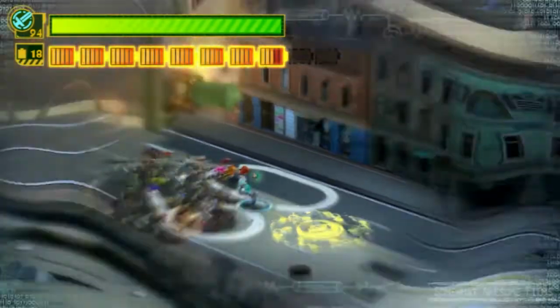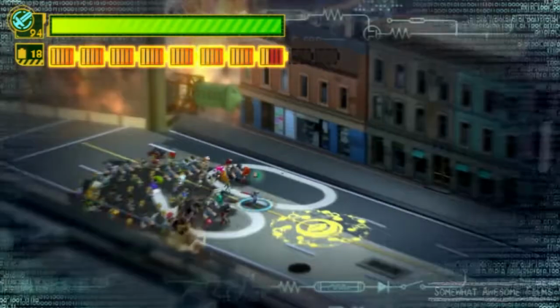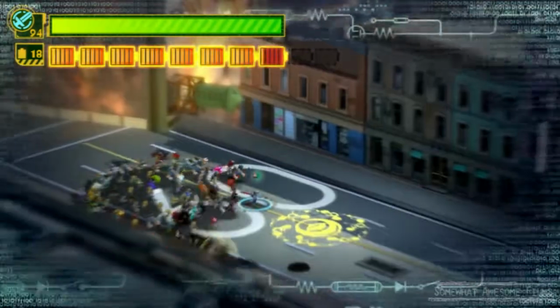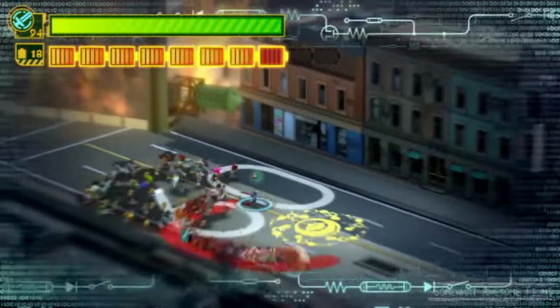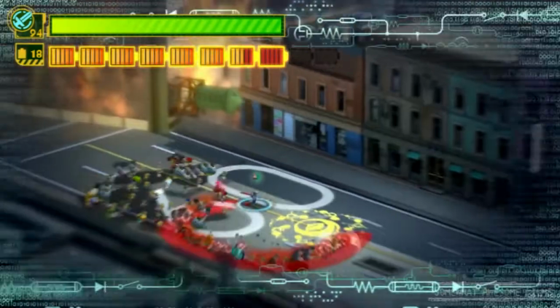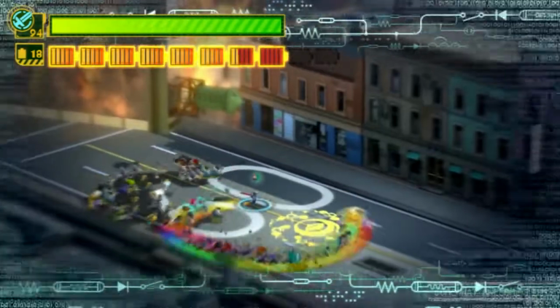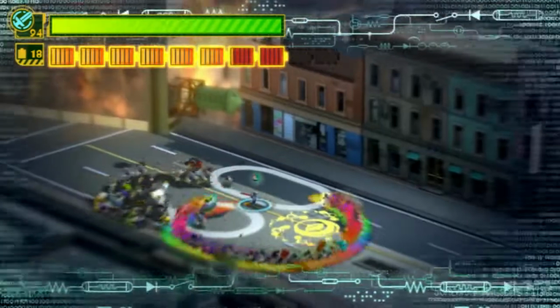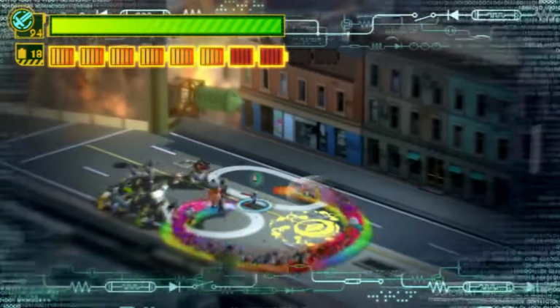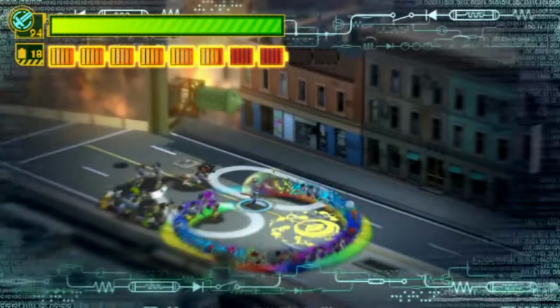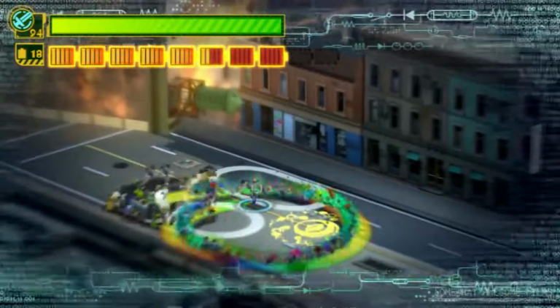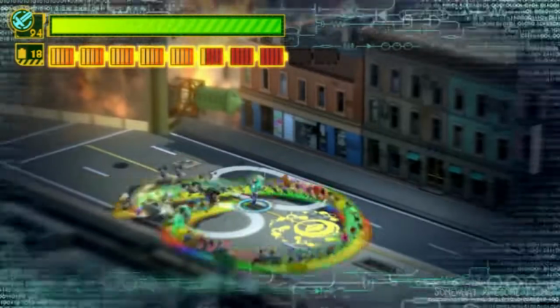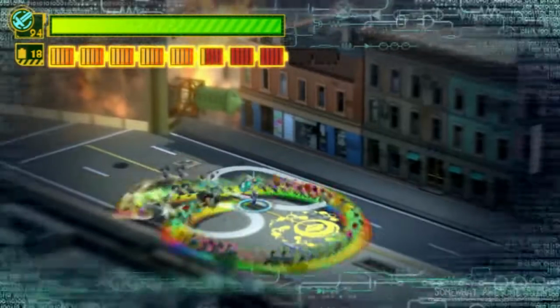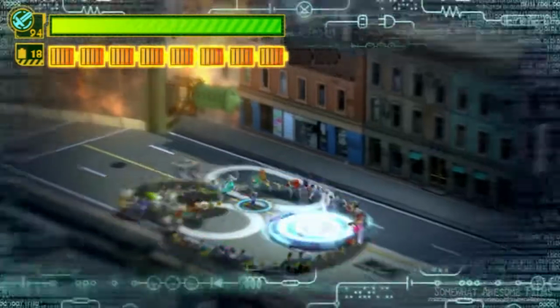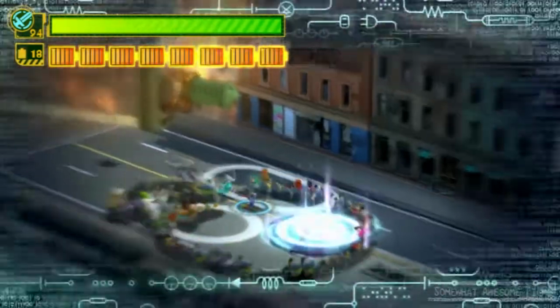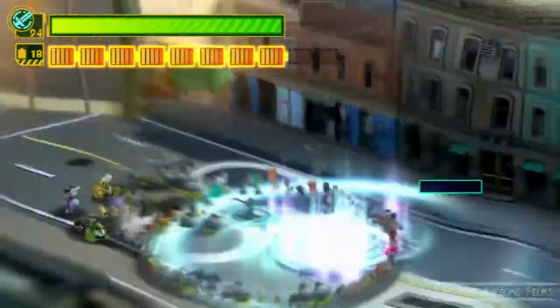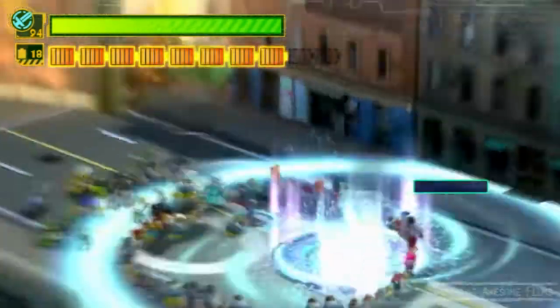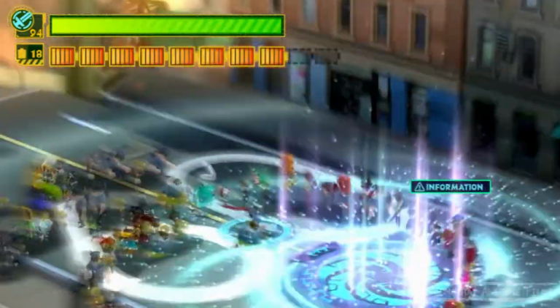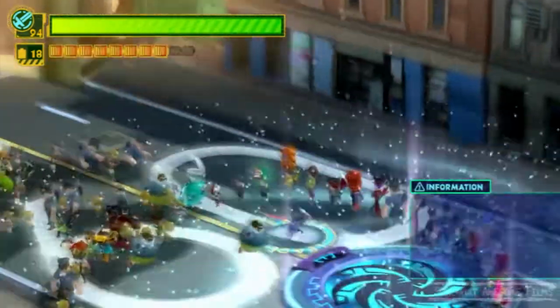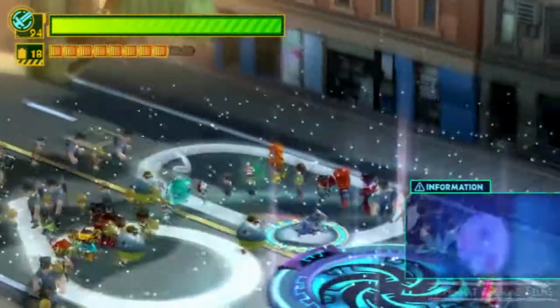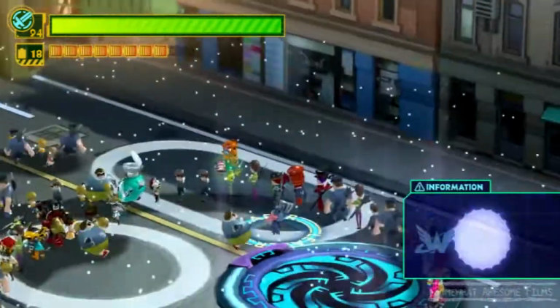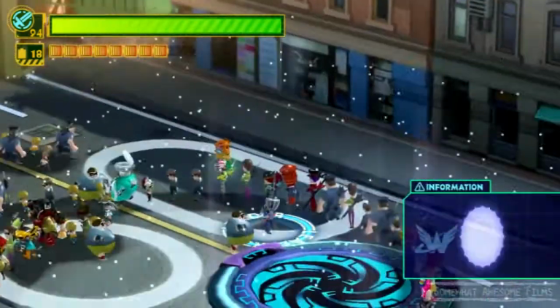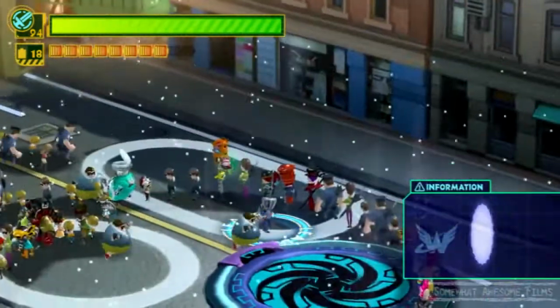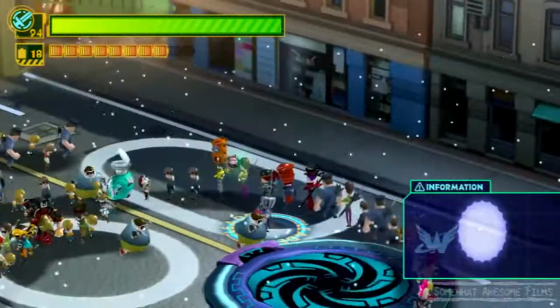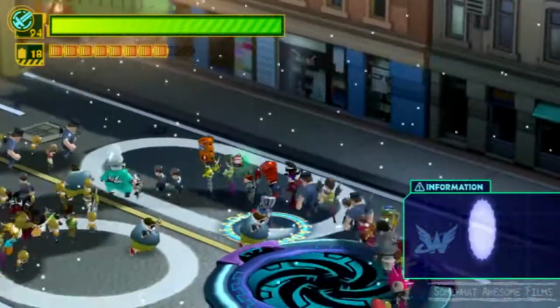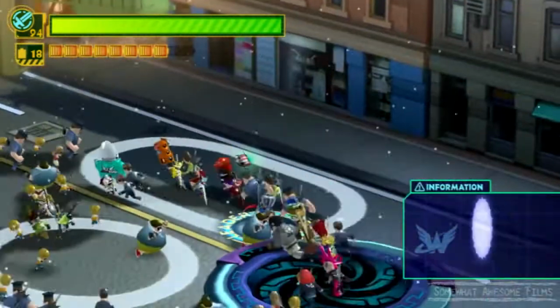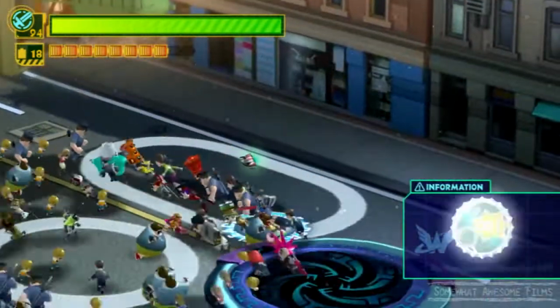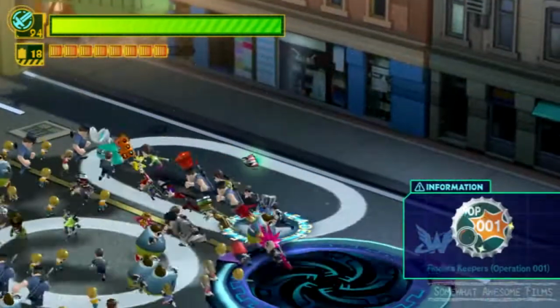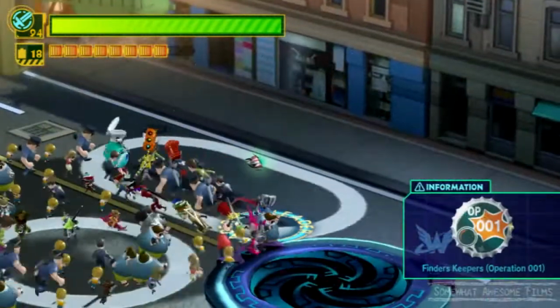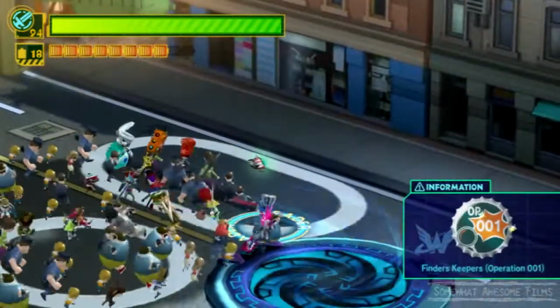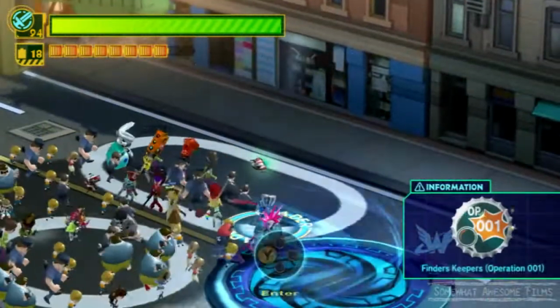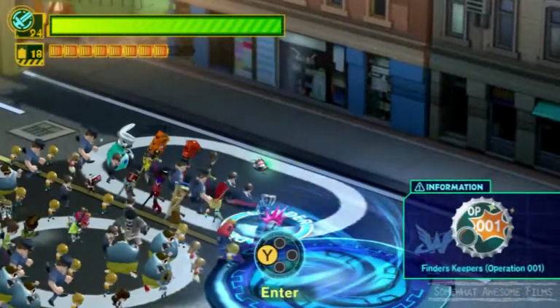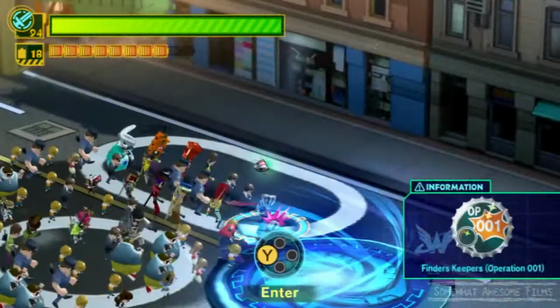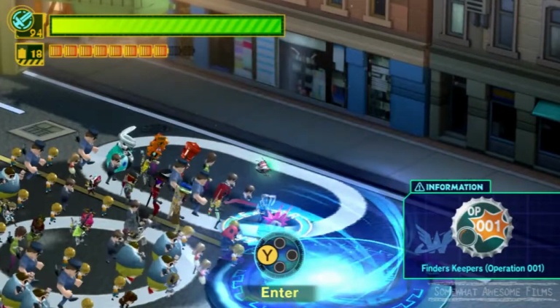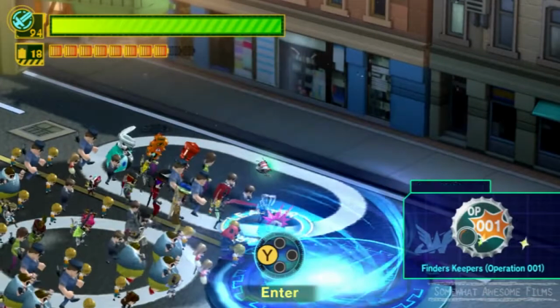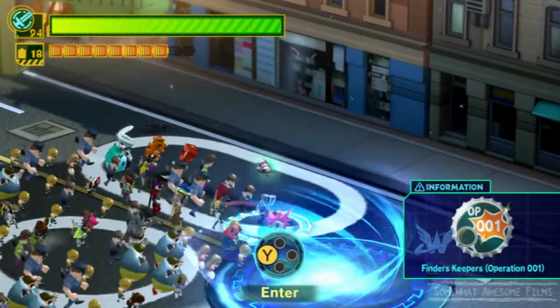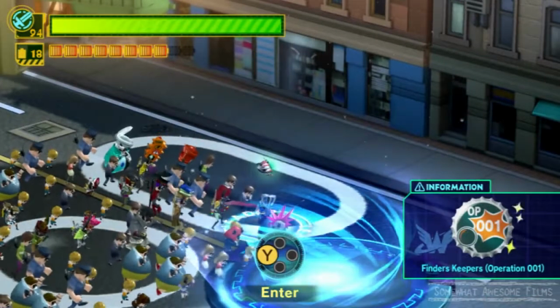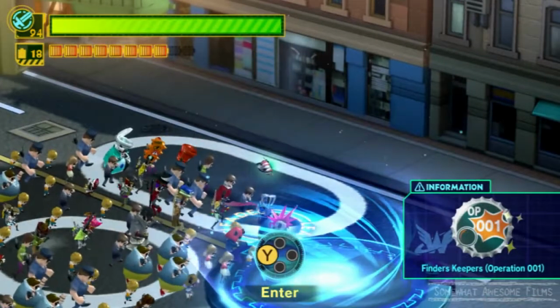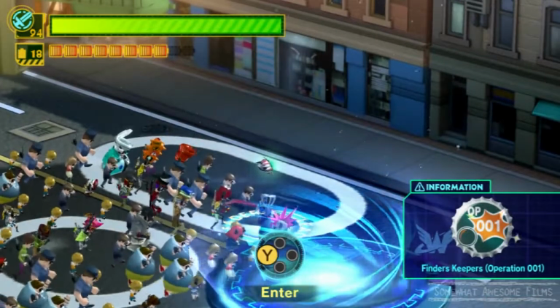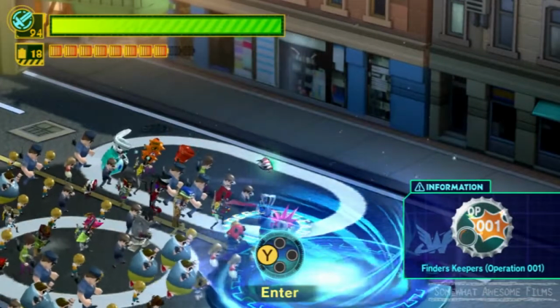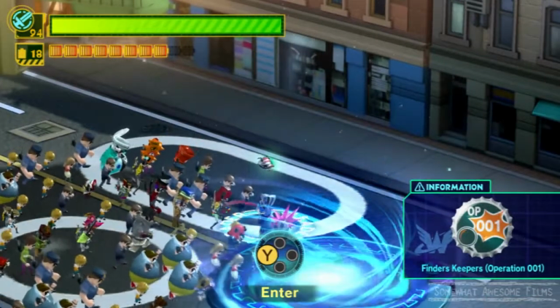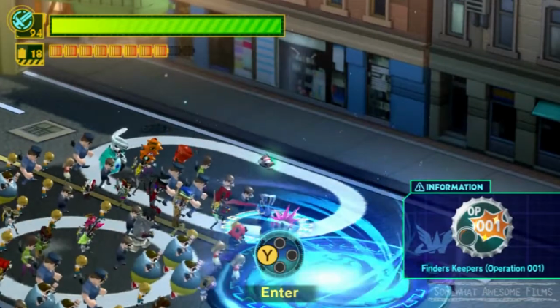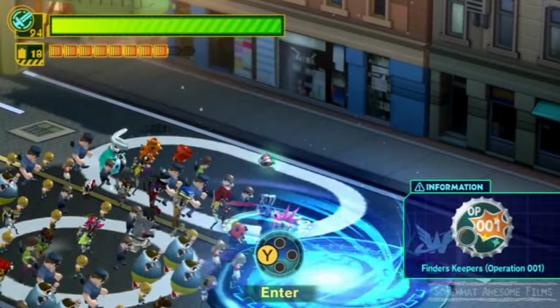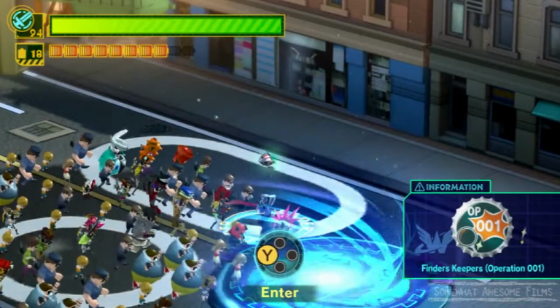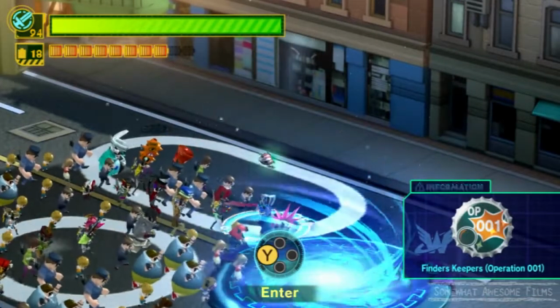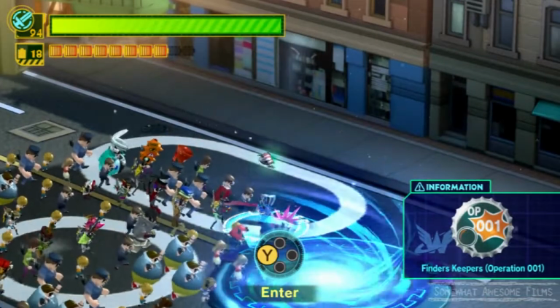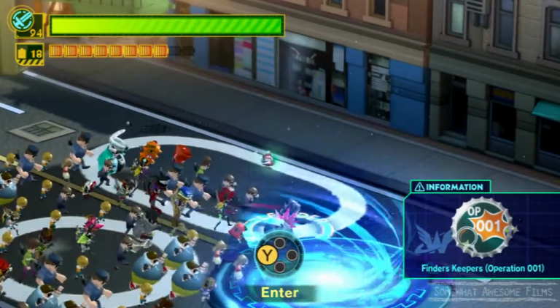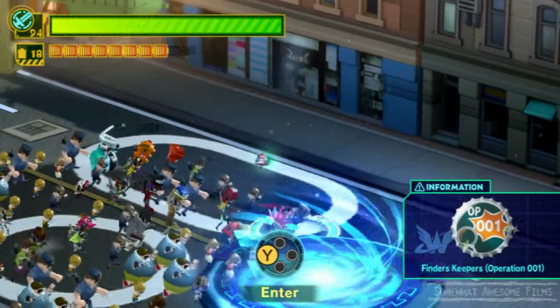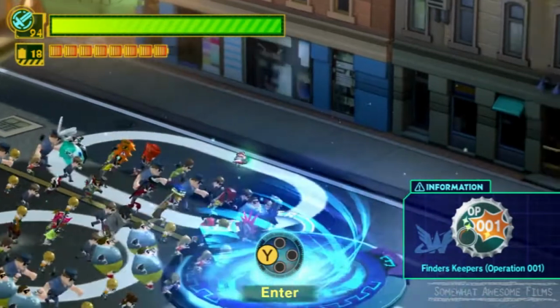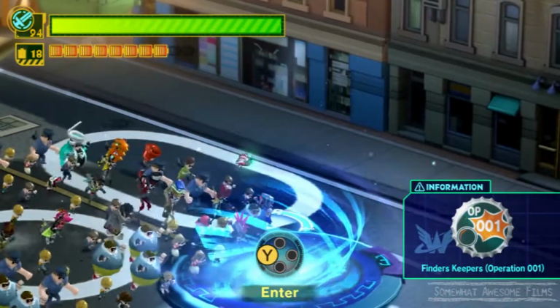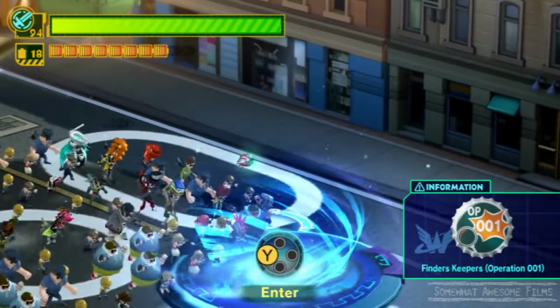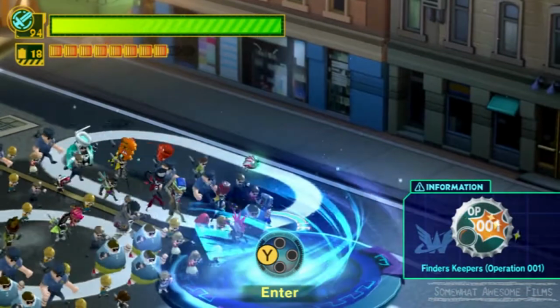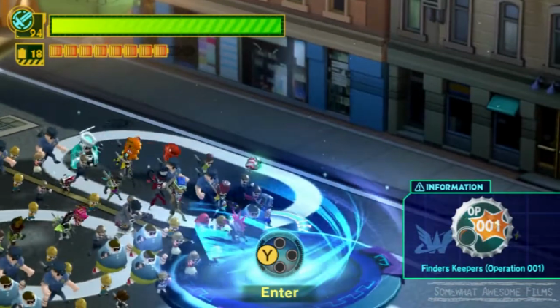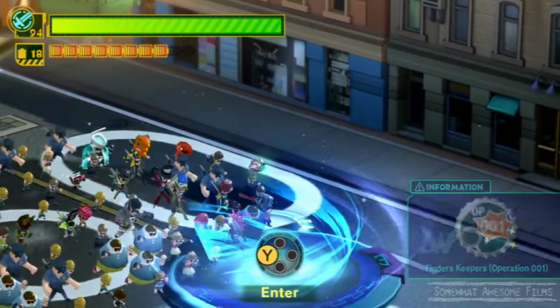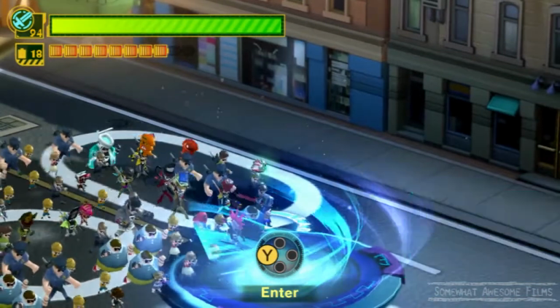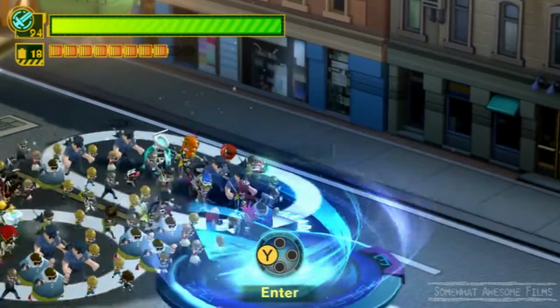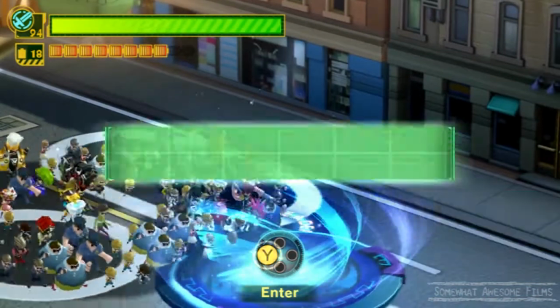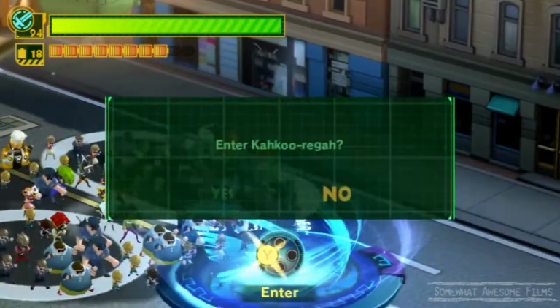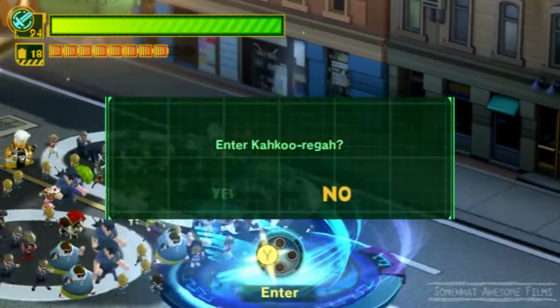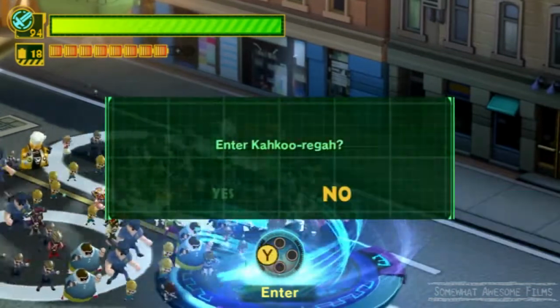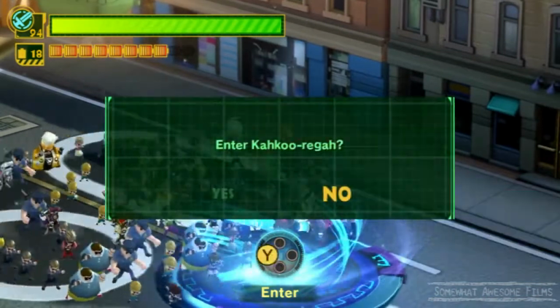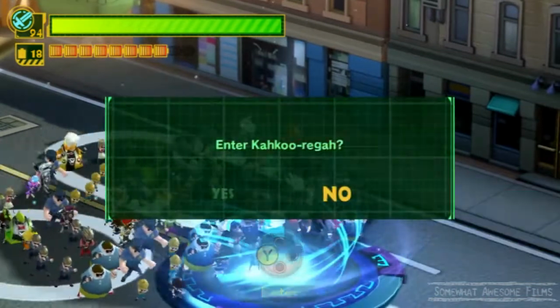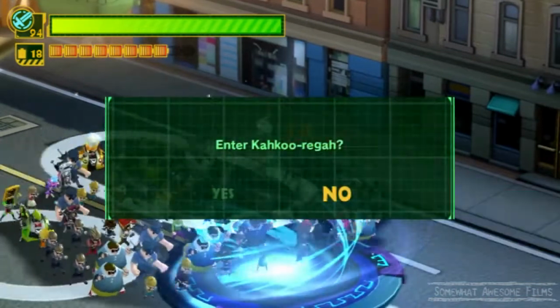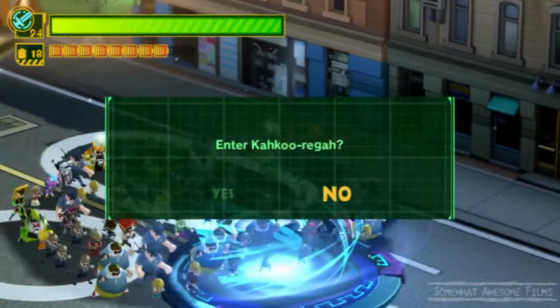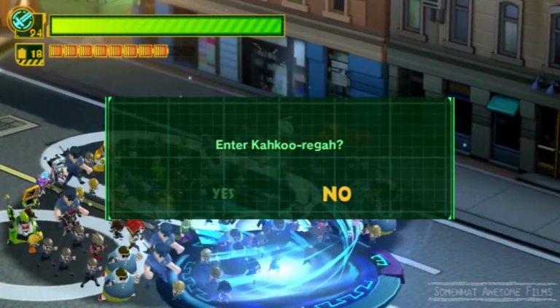Enter it, create your little rainbow circle — just what you need to do — and enter.